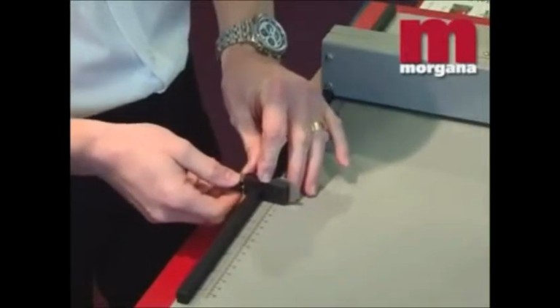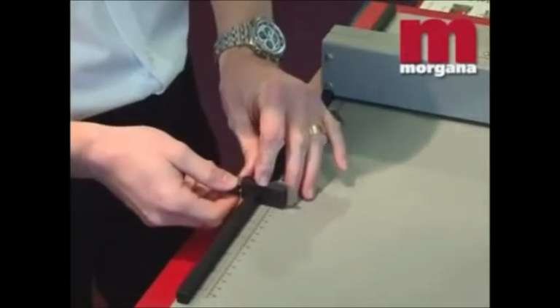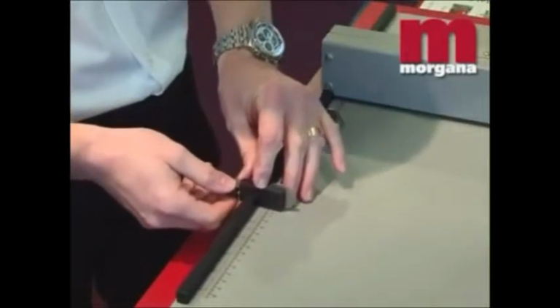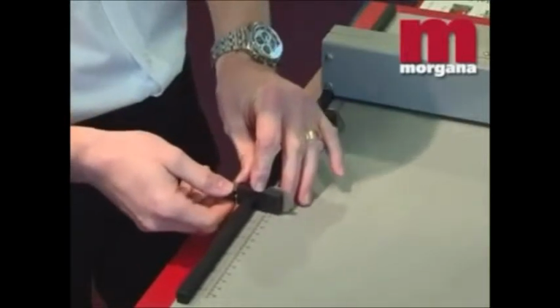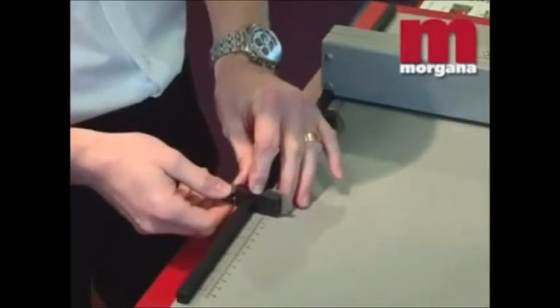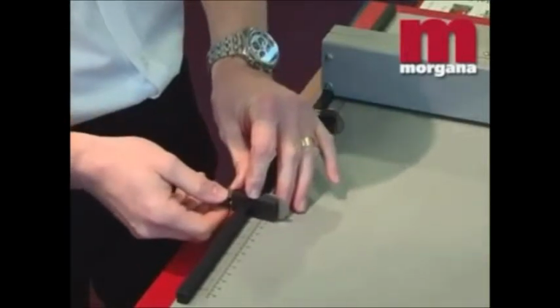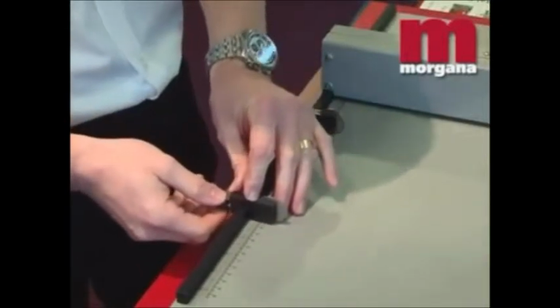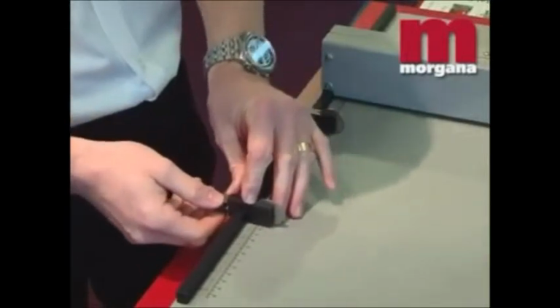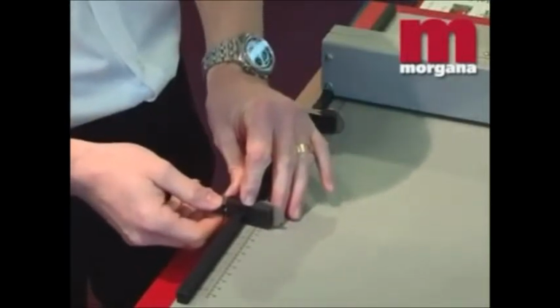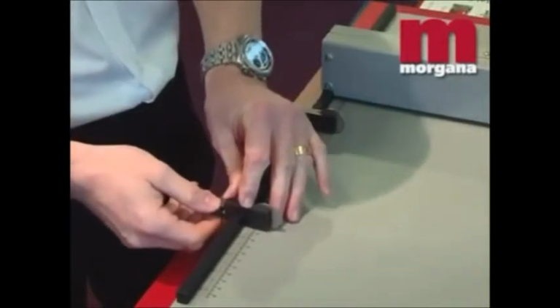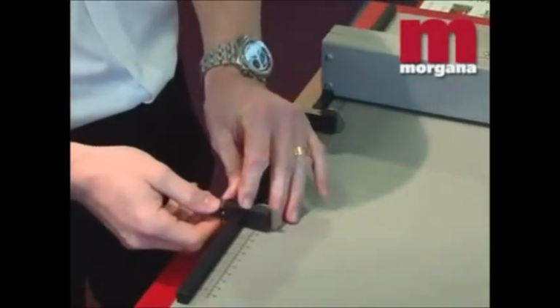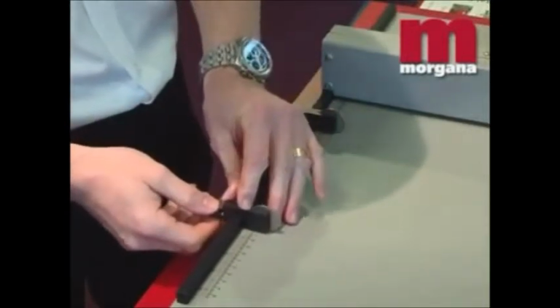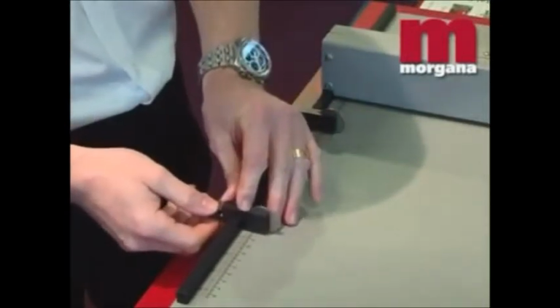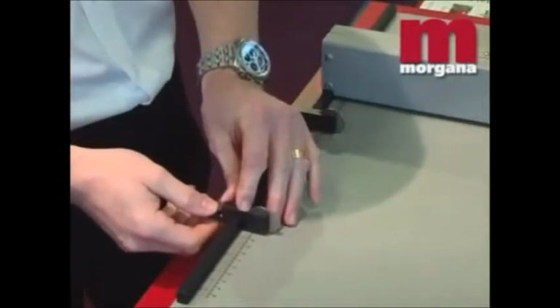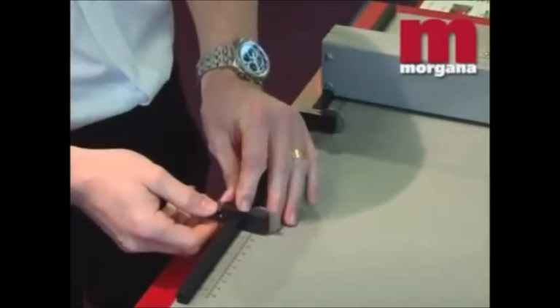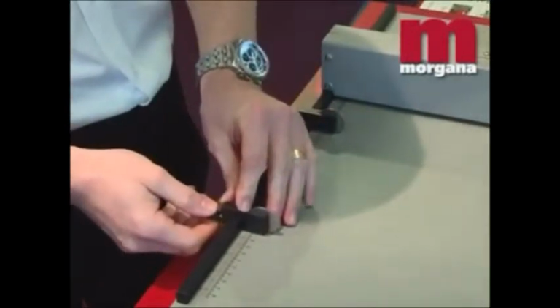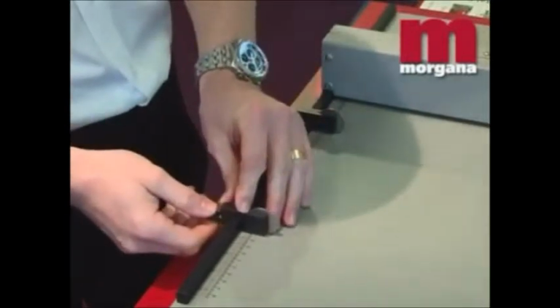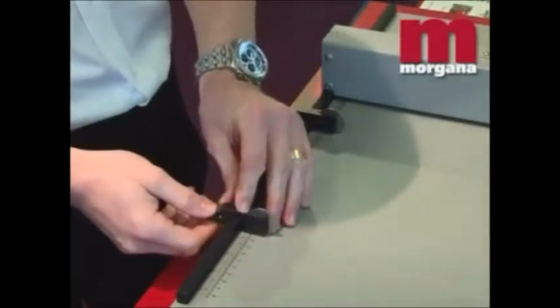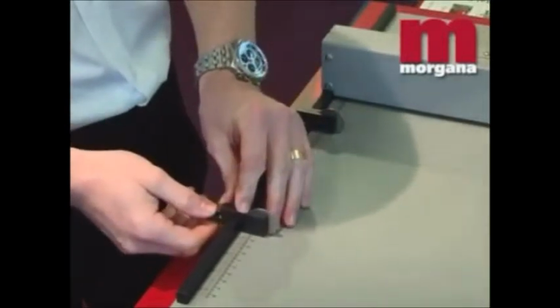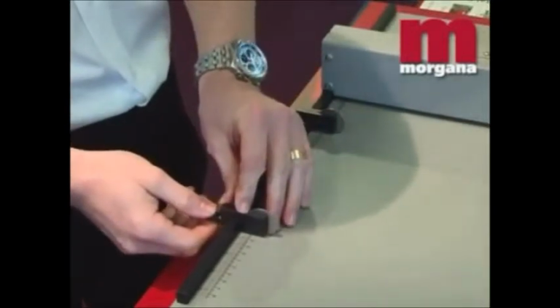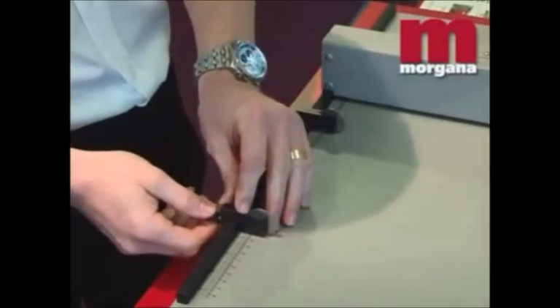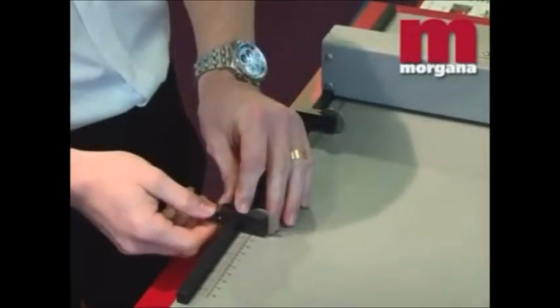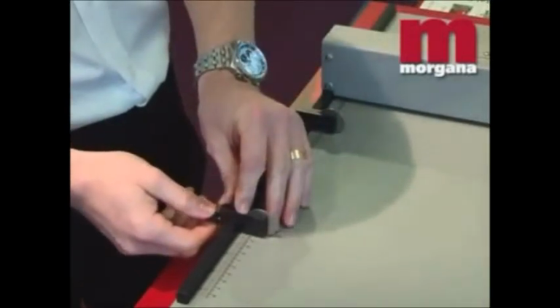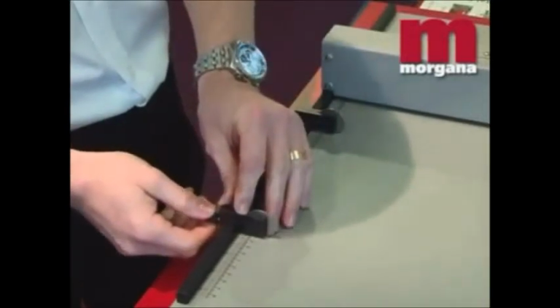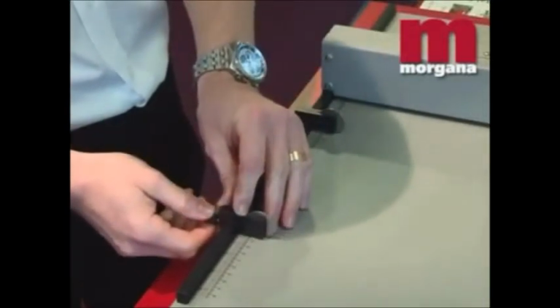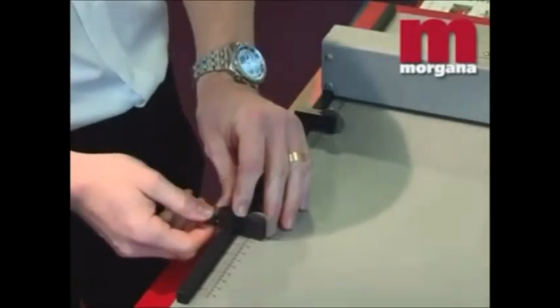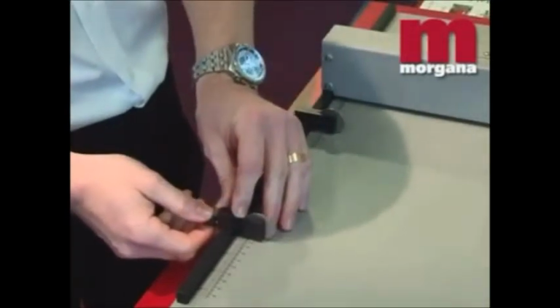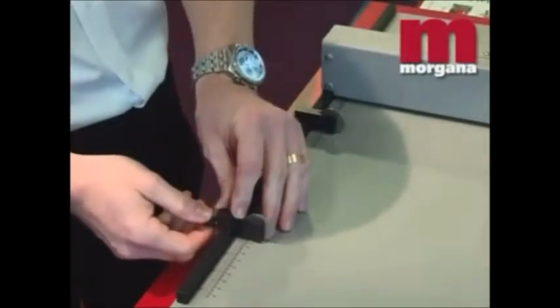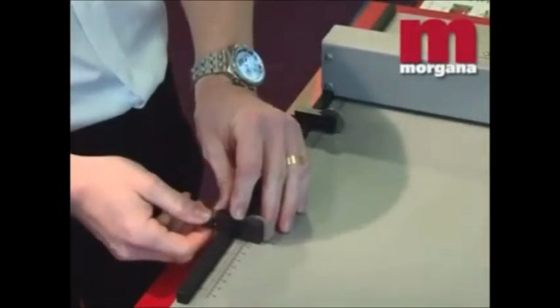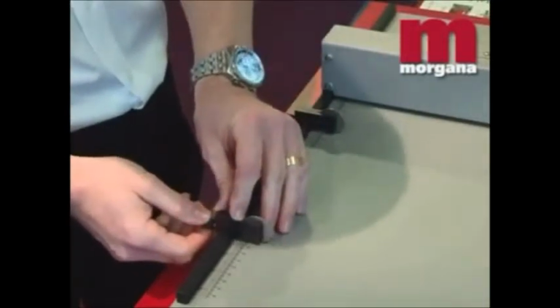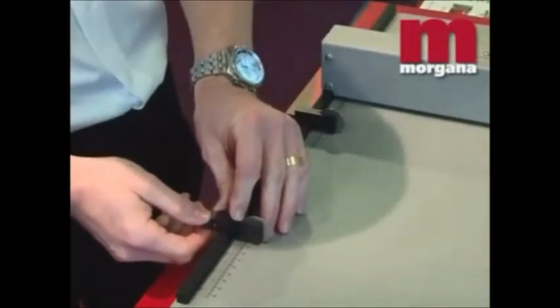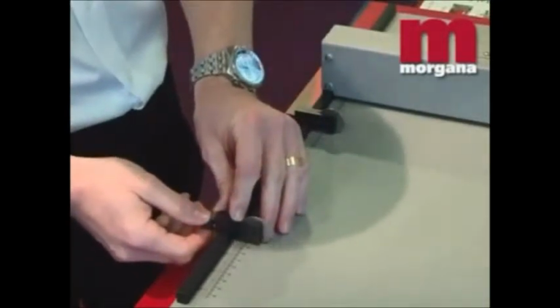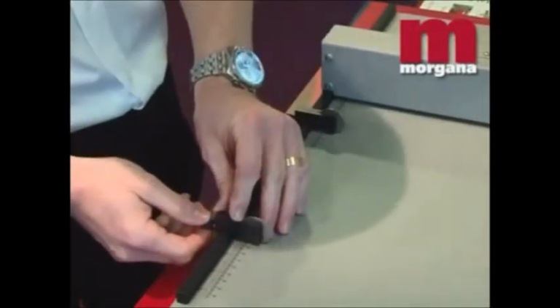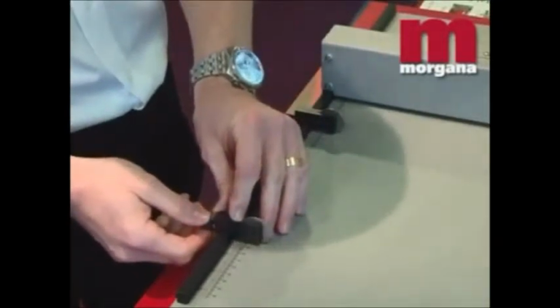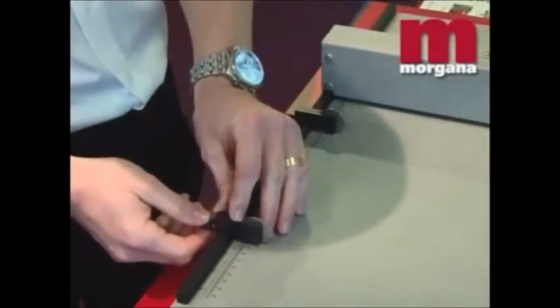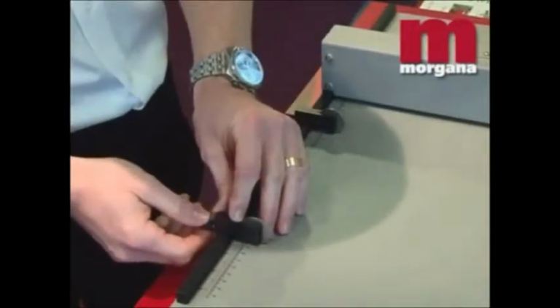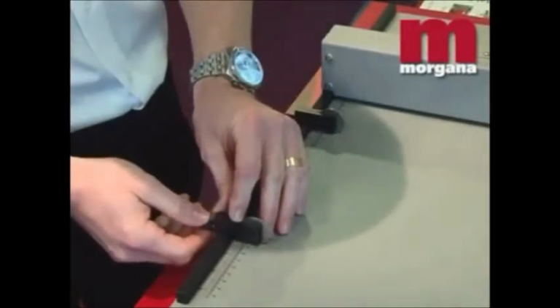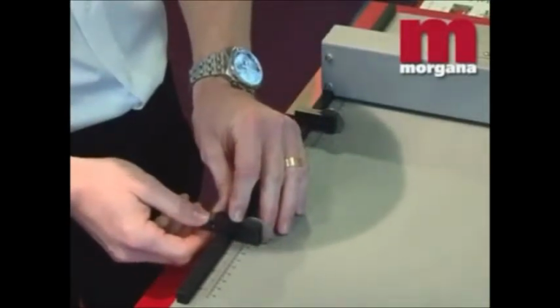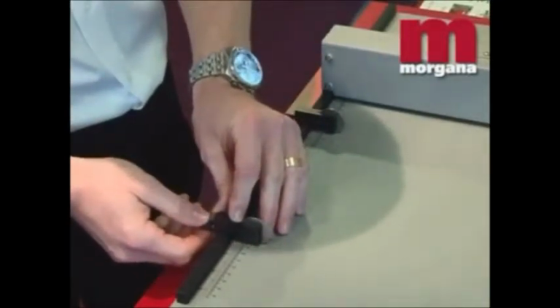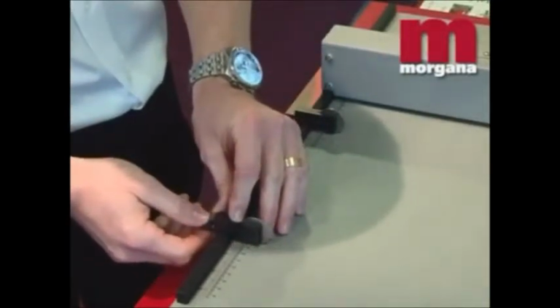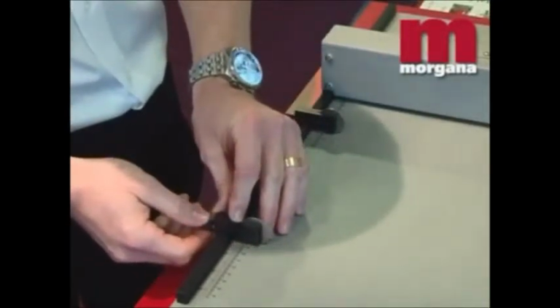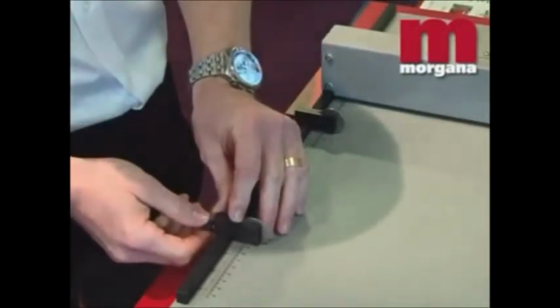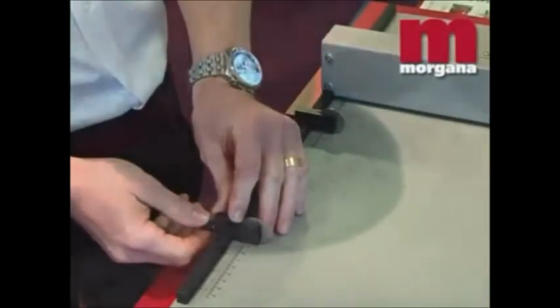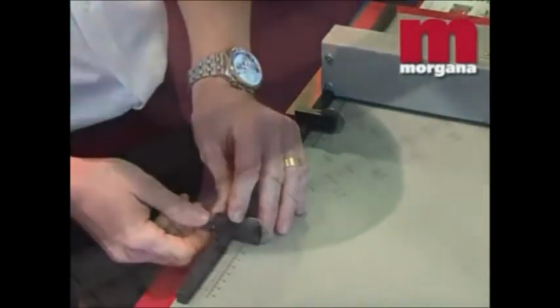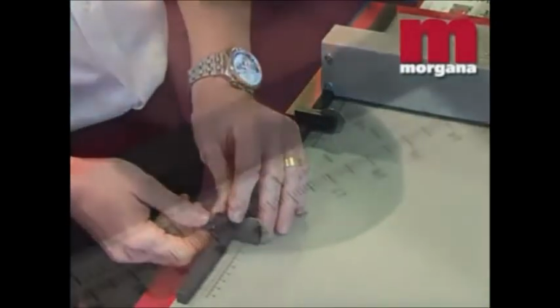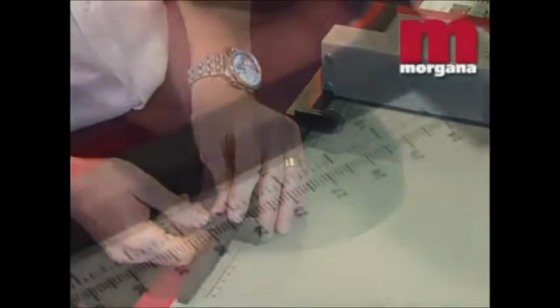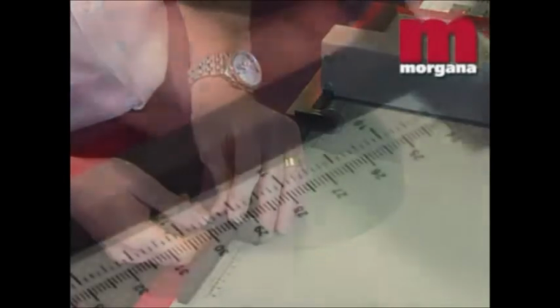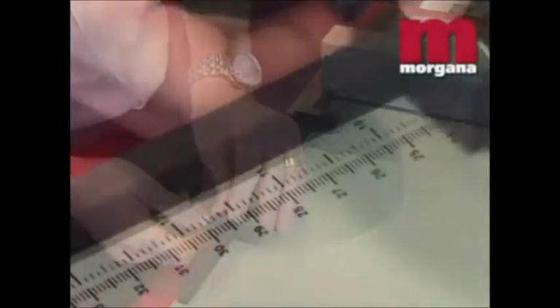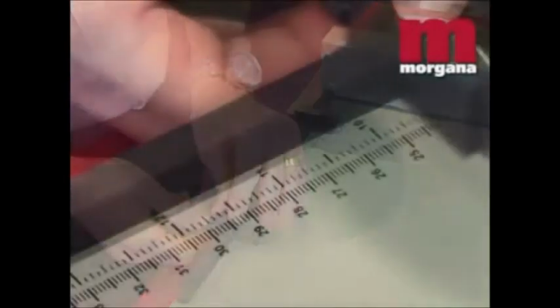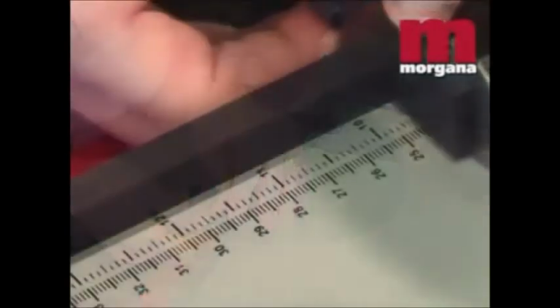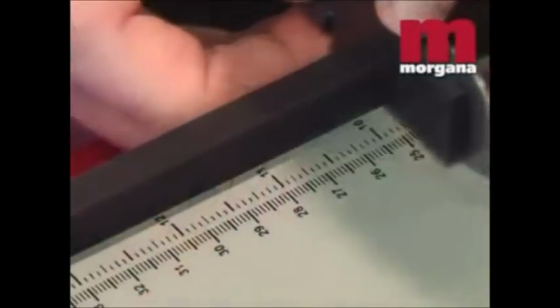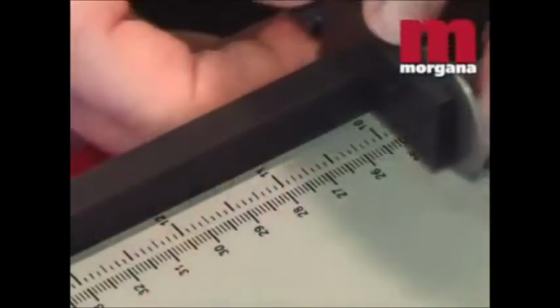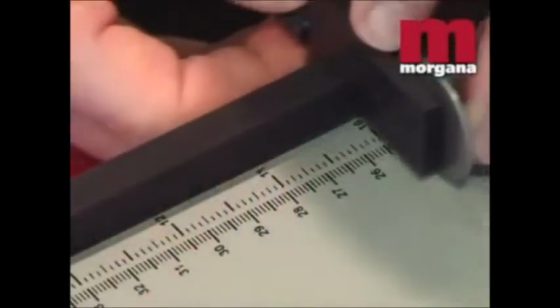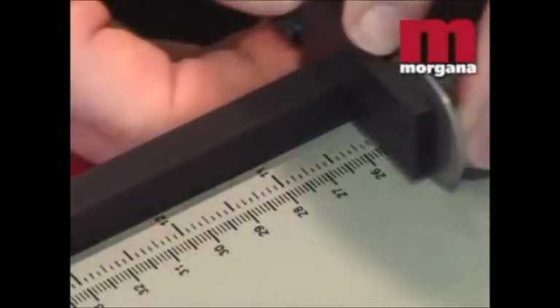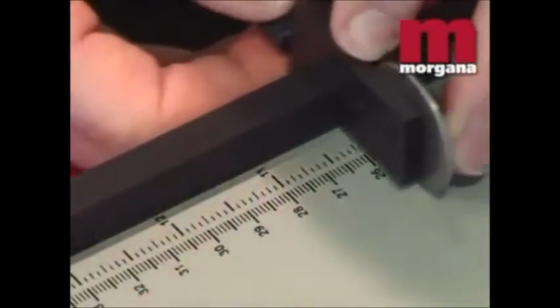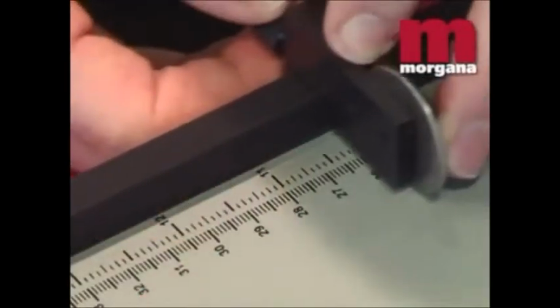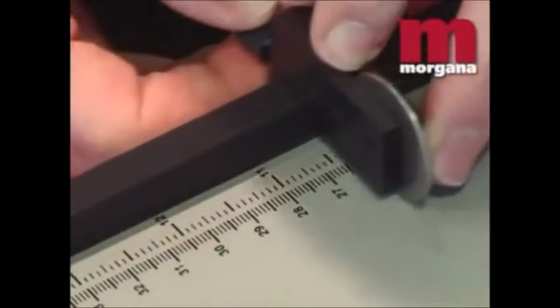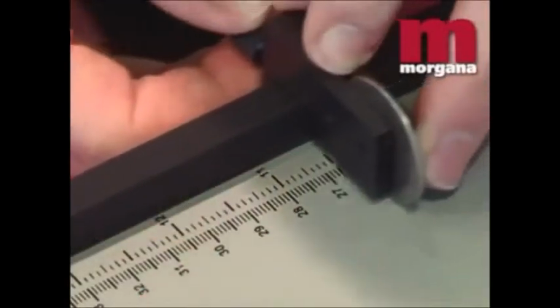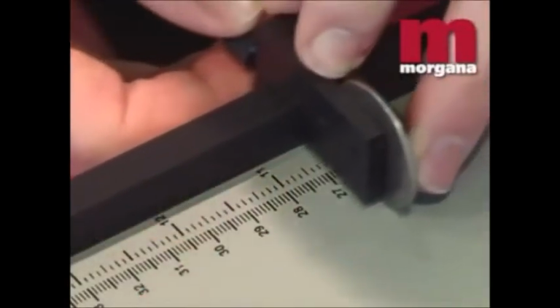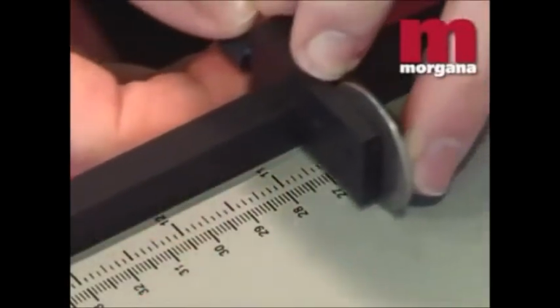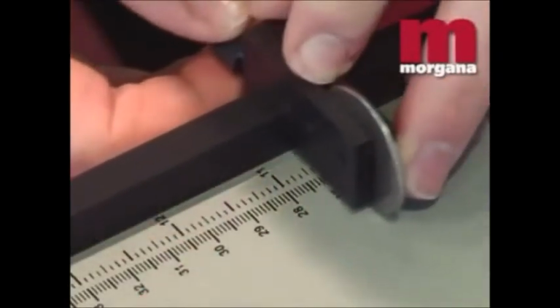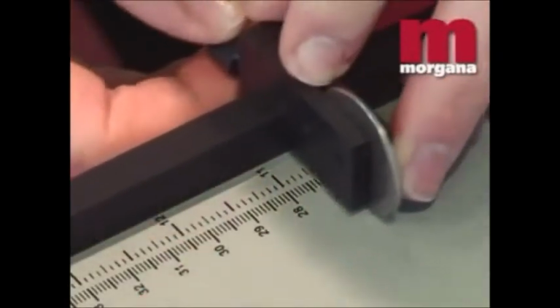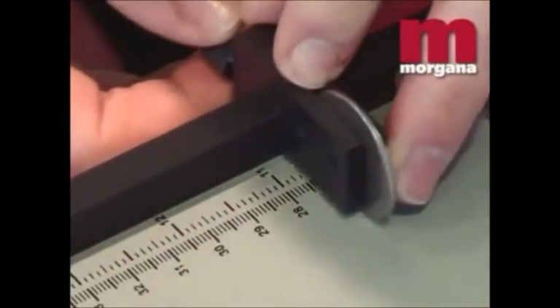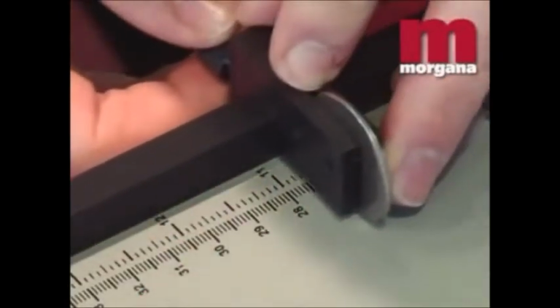Setup on the Docu-crease is fast and easy with indicator scales that show the exact position of the crease.